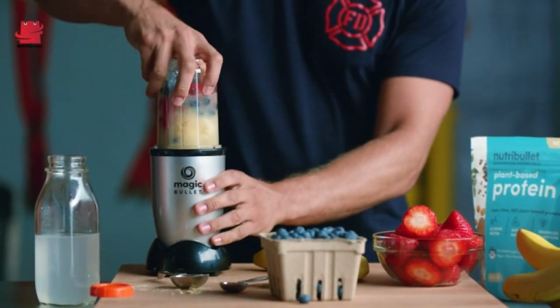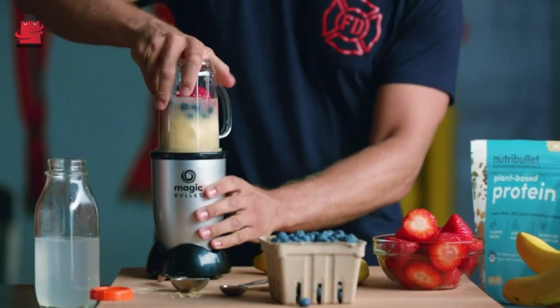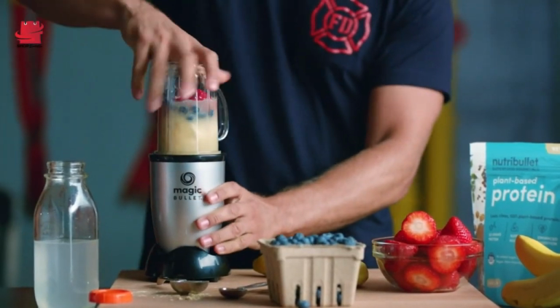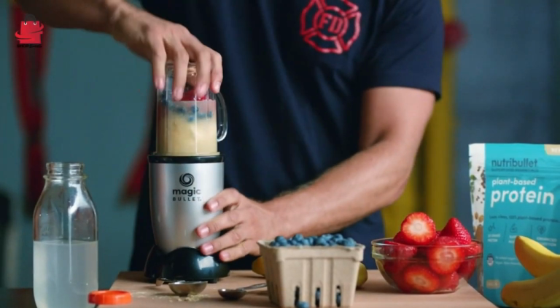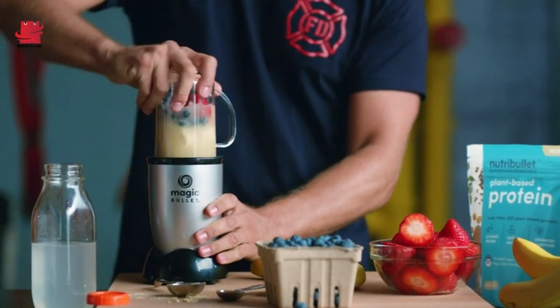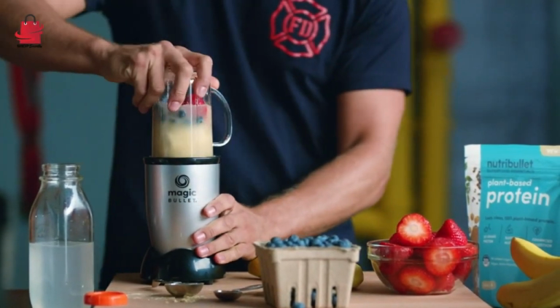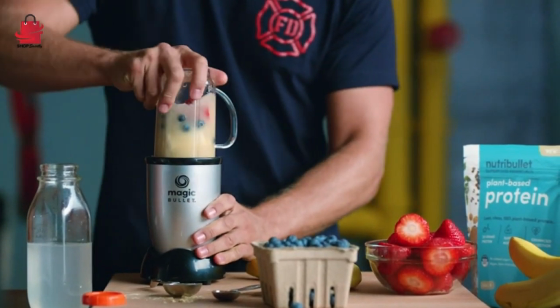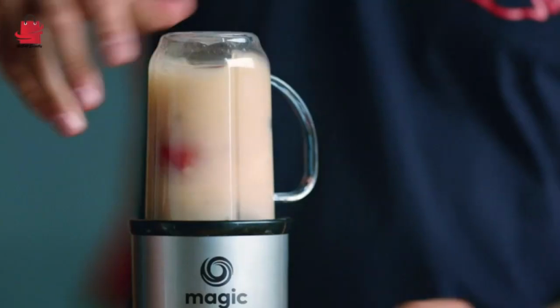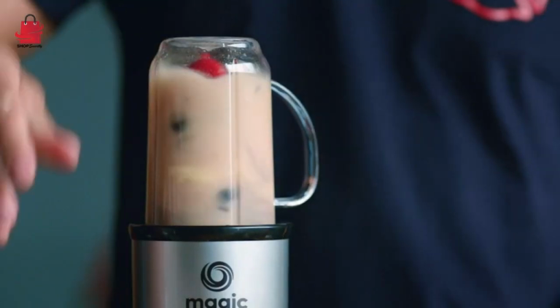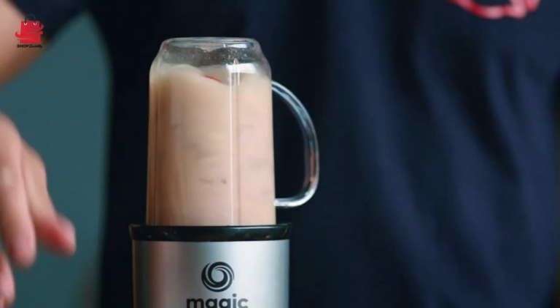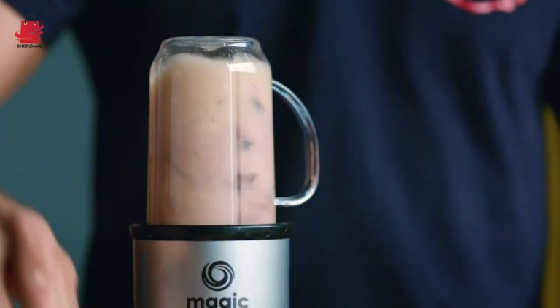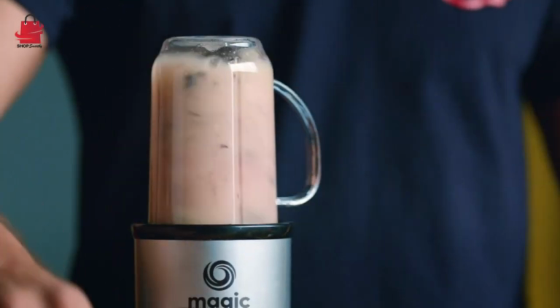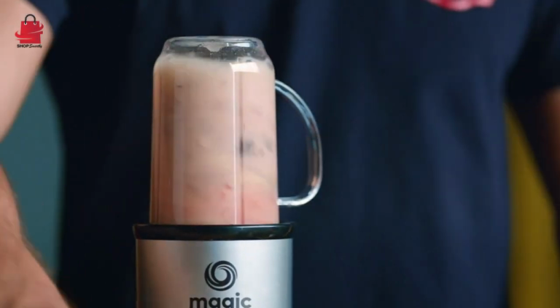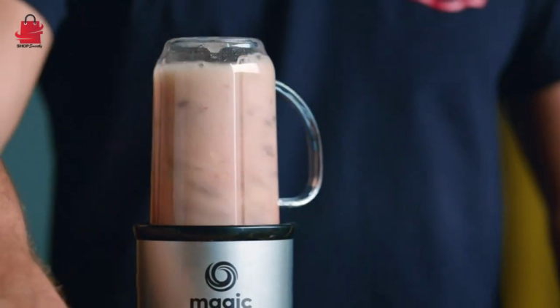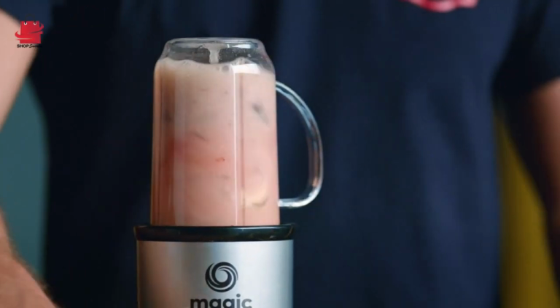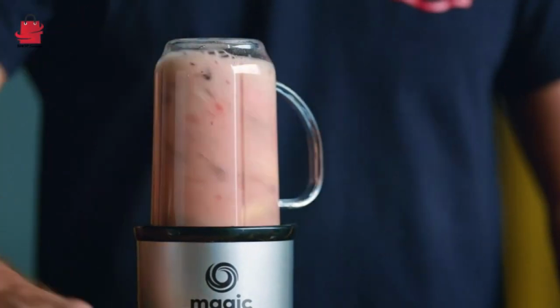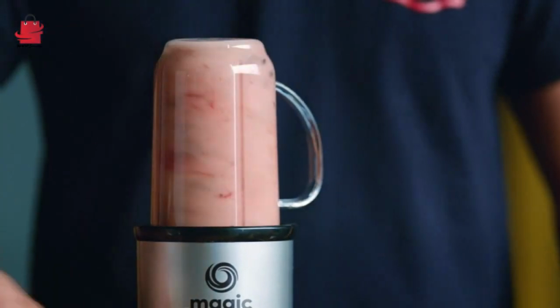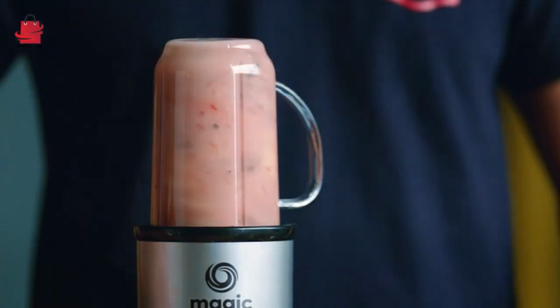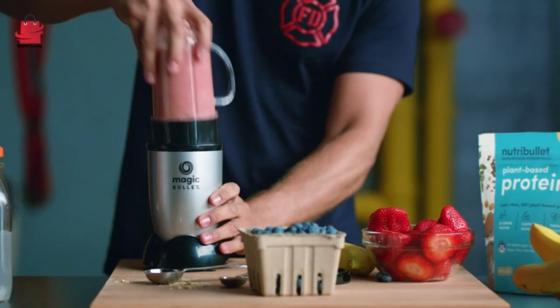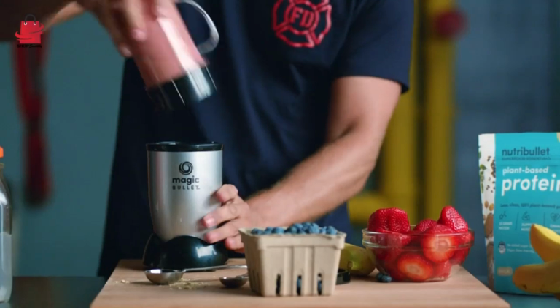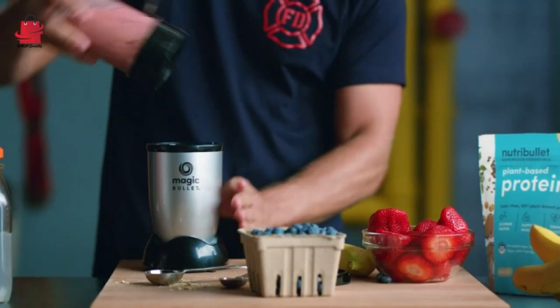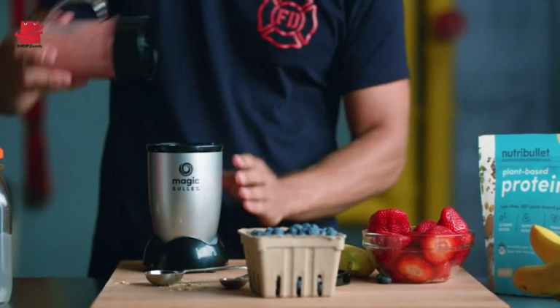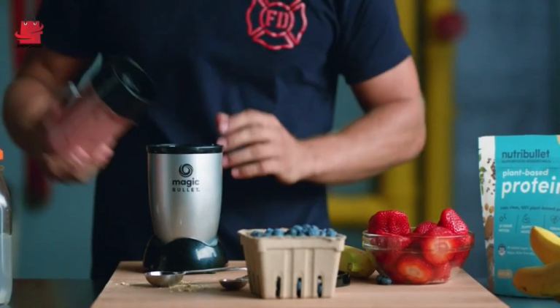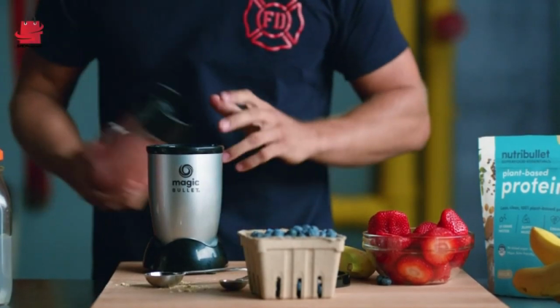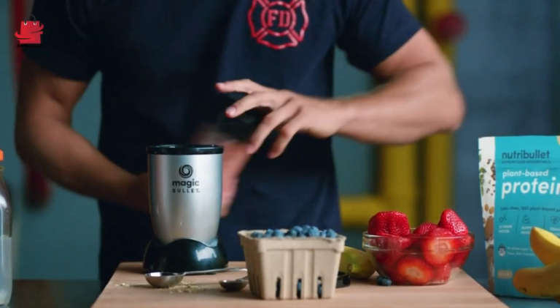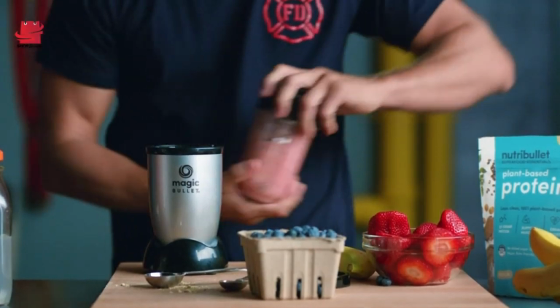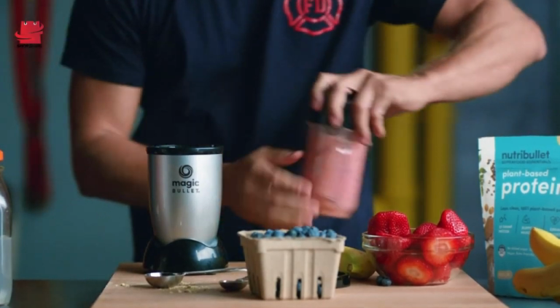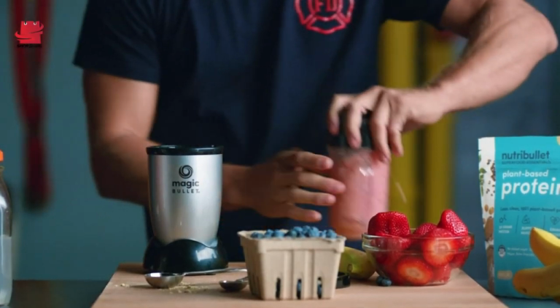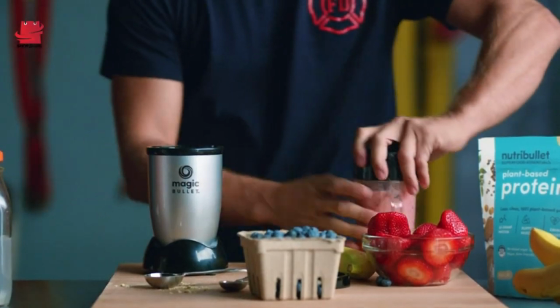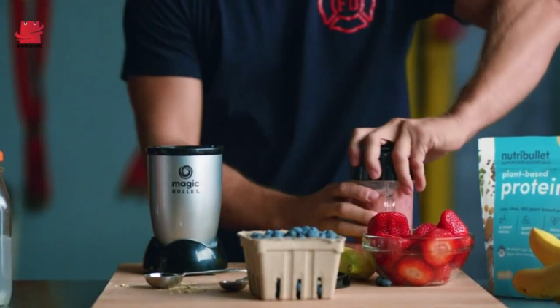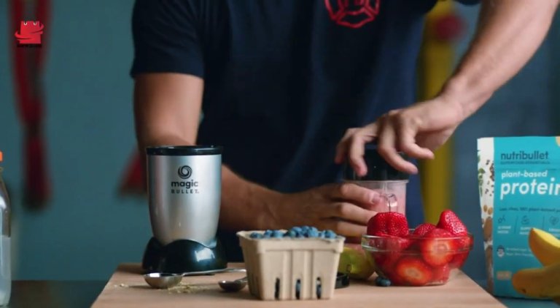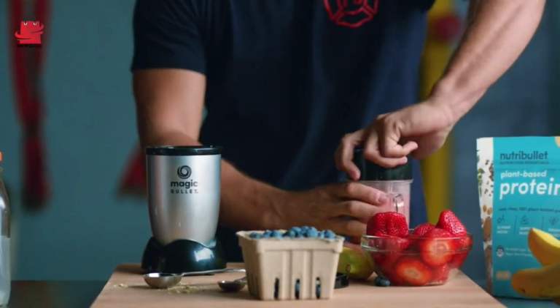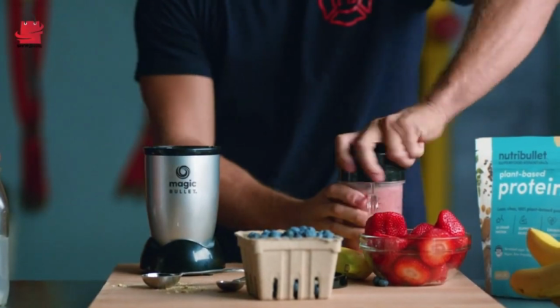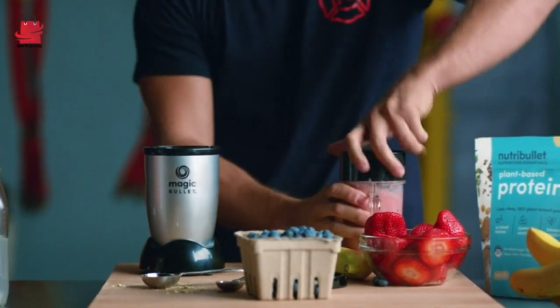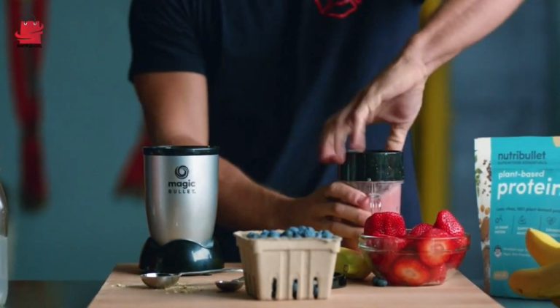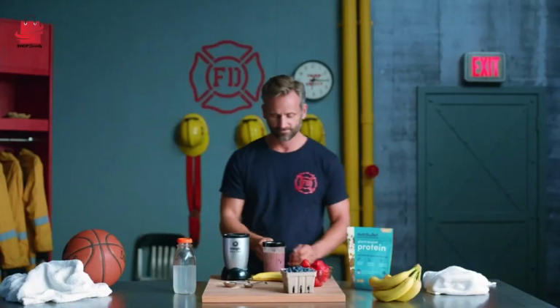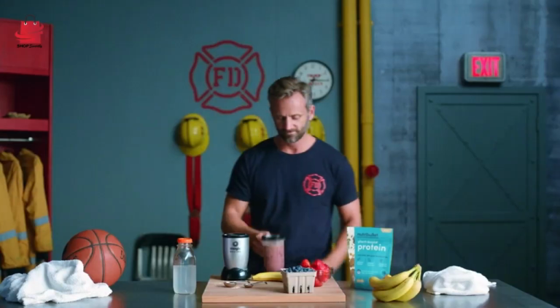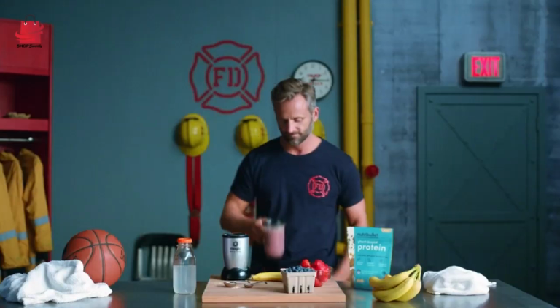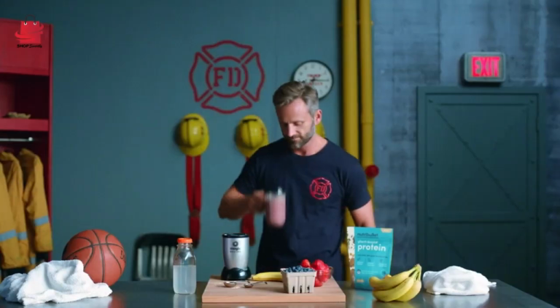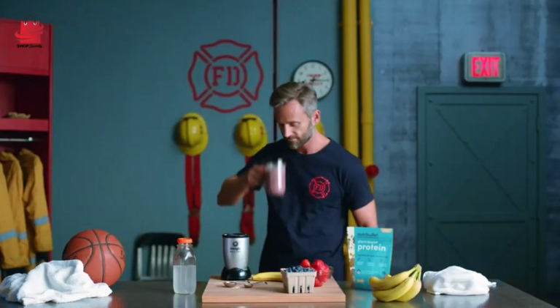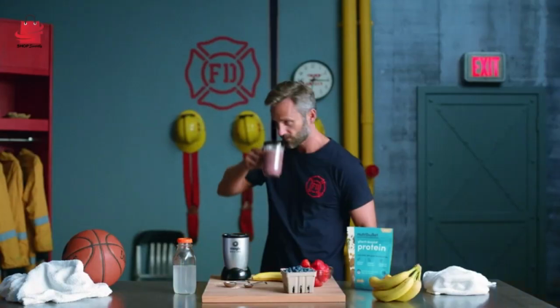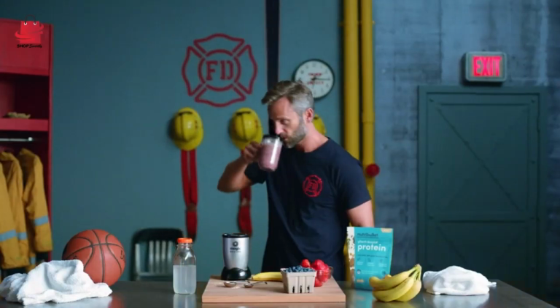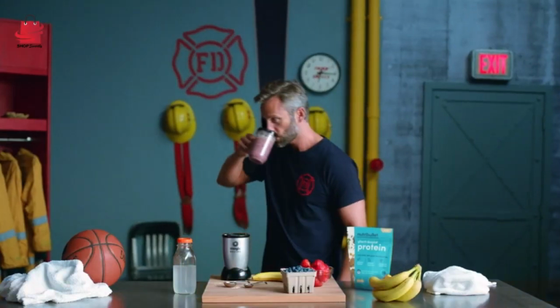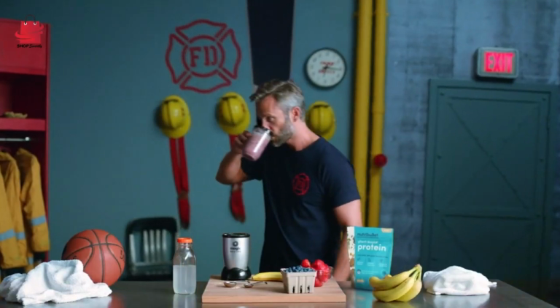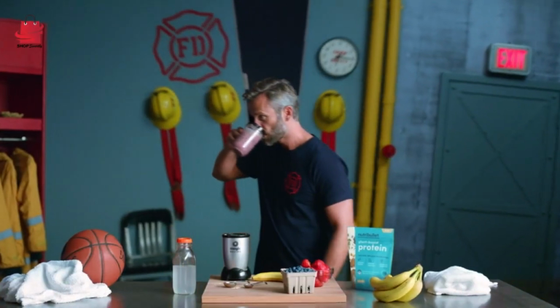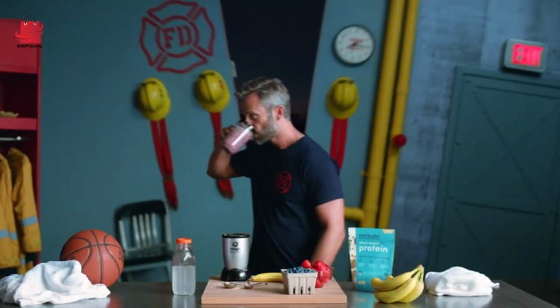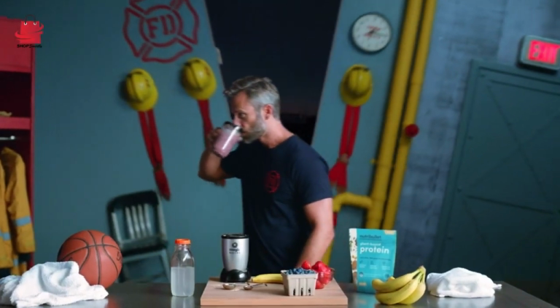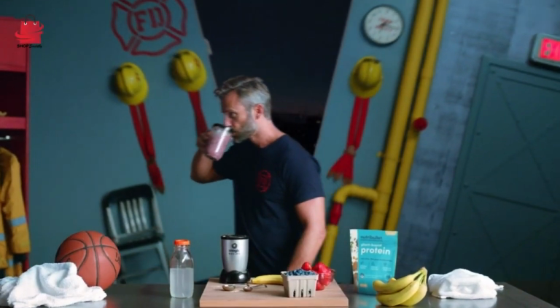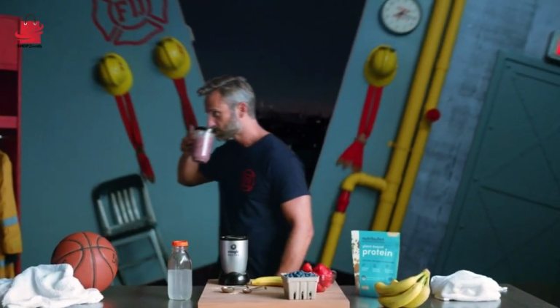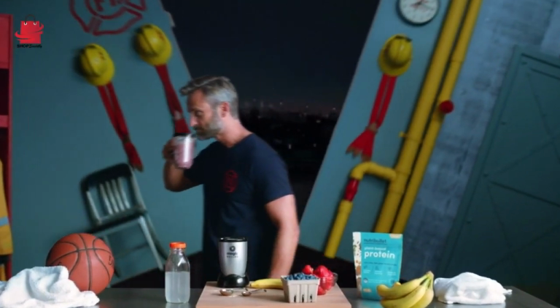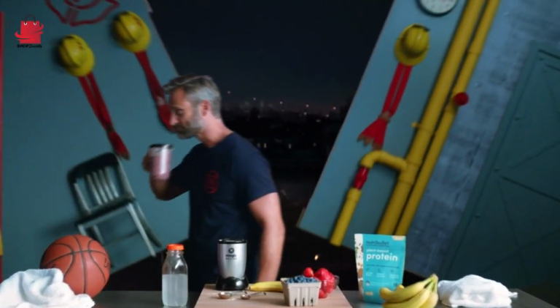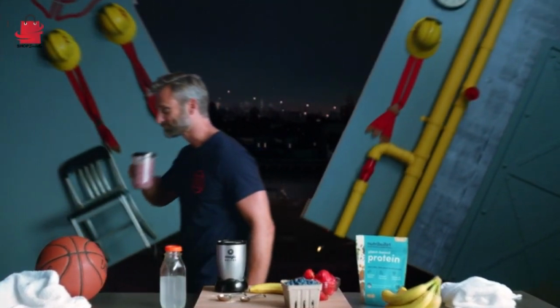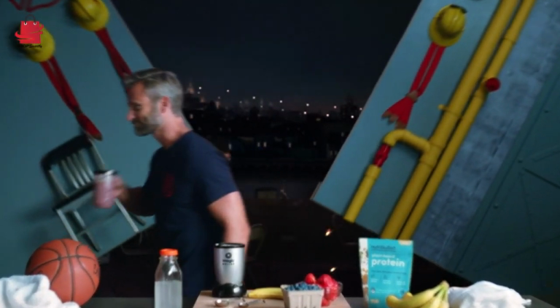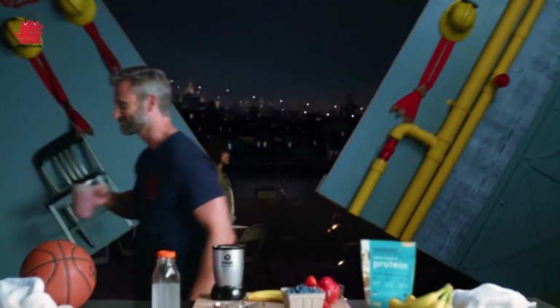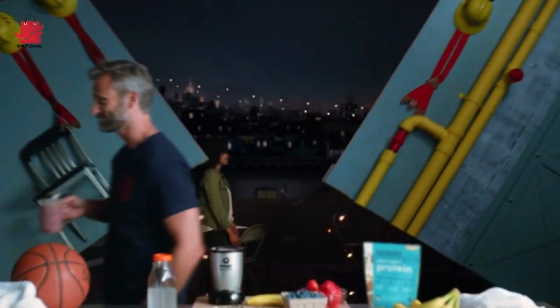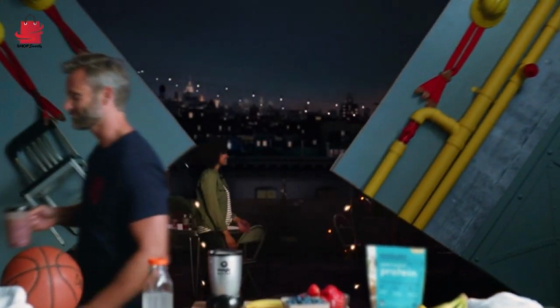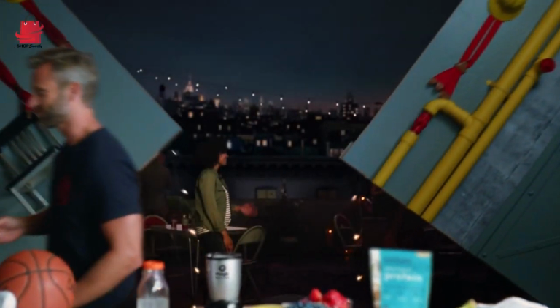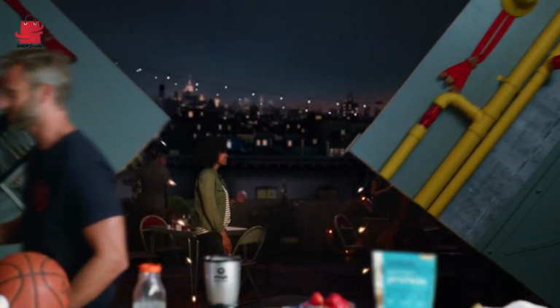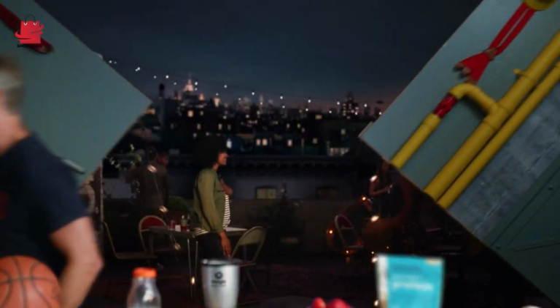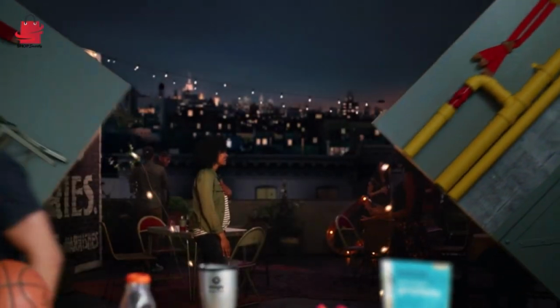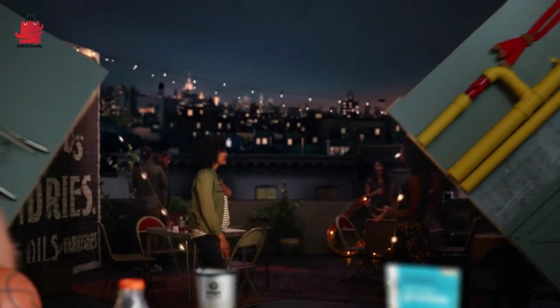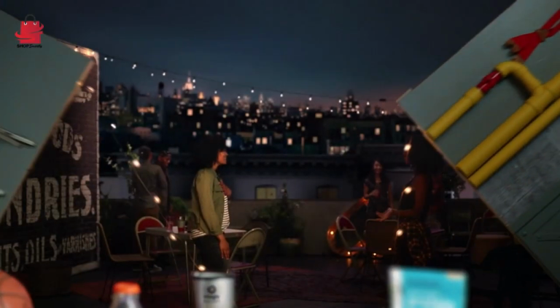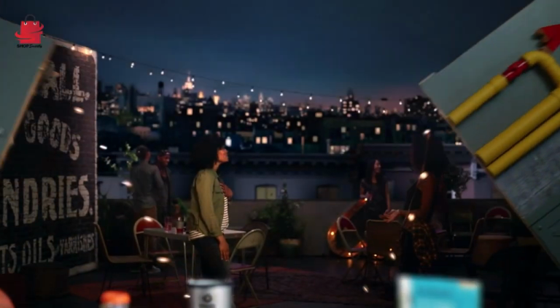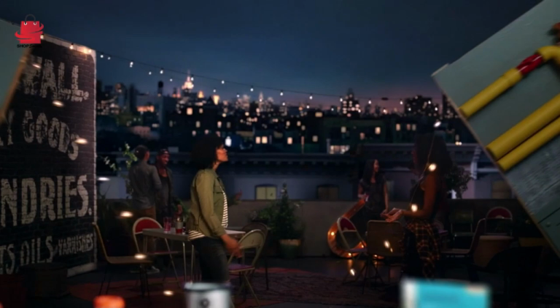Quick and Easy: With its simple one-touch operation, making your favorite recipes is a breeze, saving you time in the kitchen.